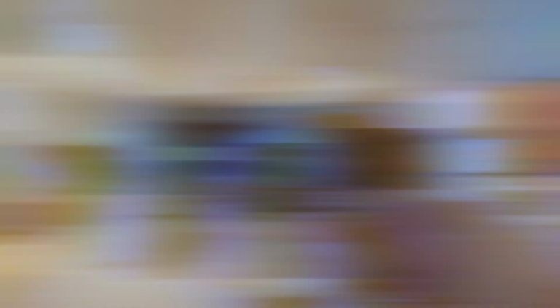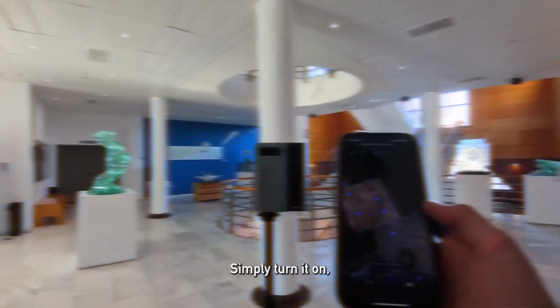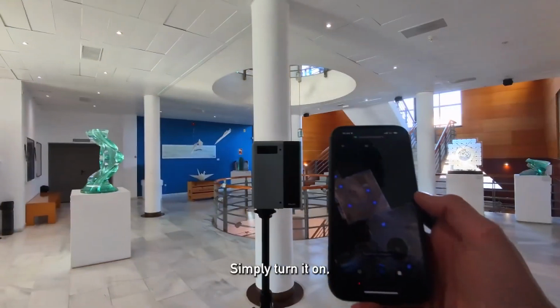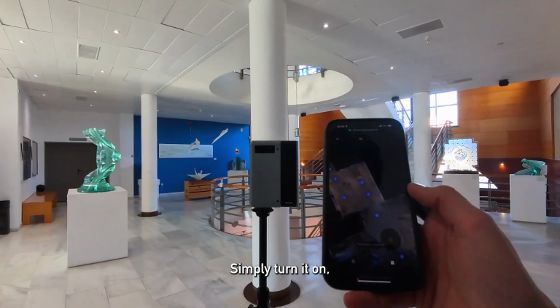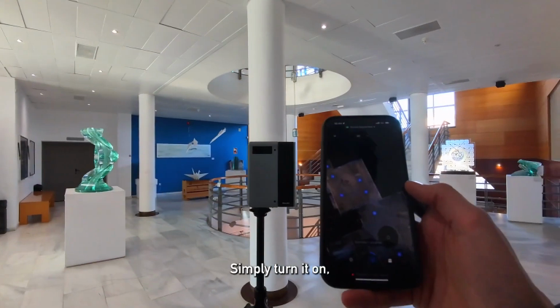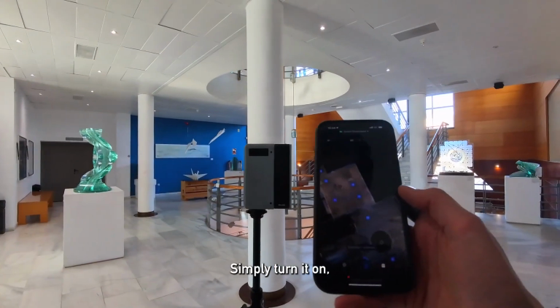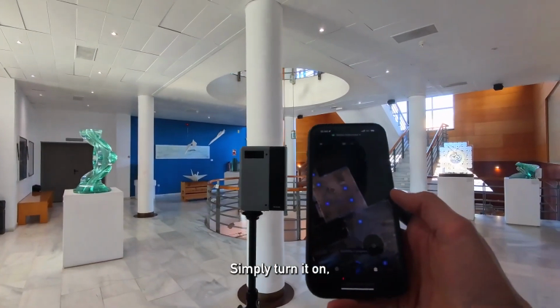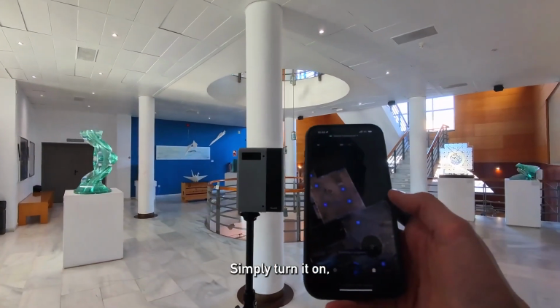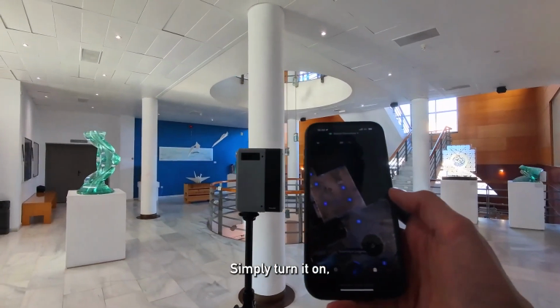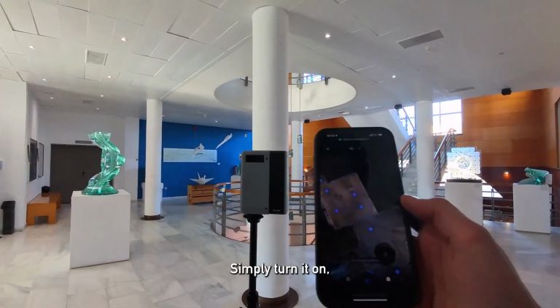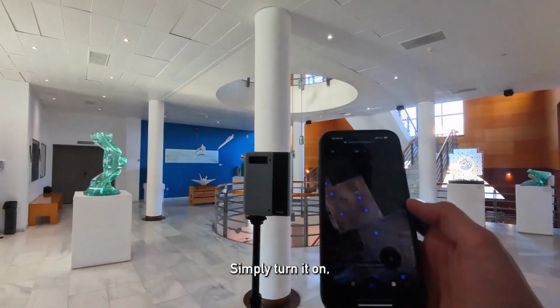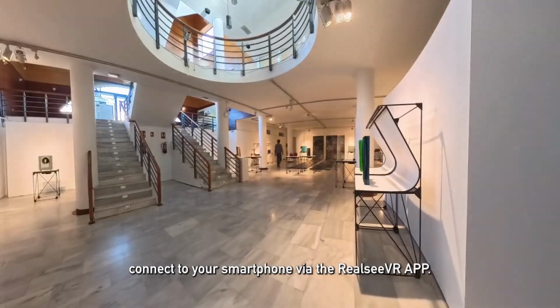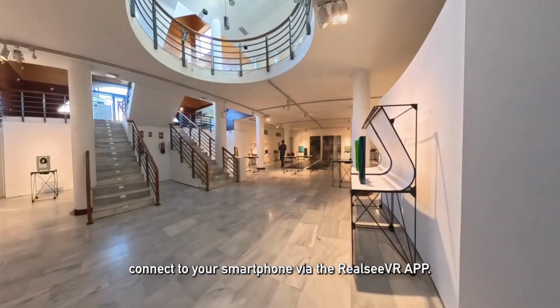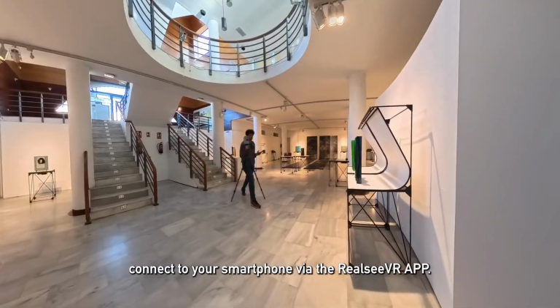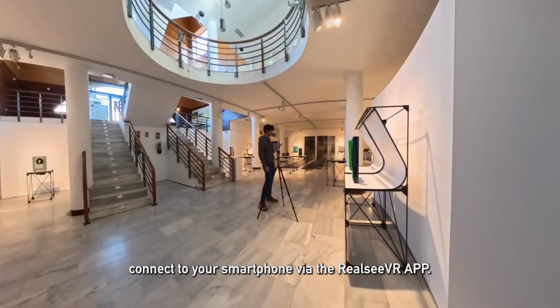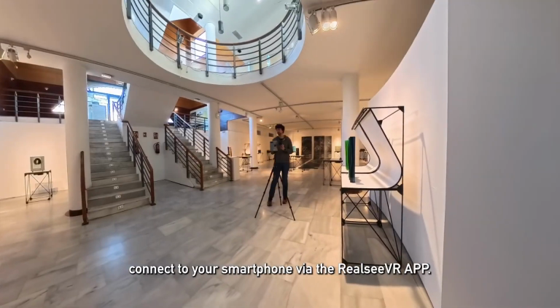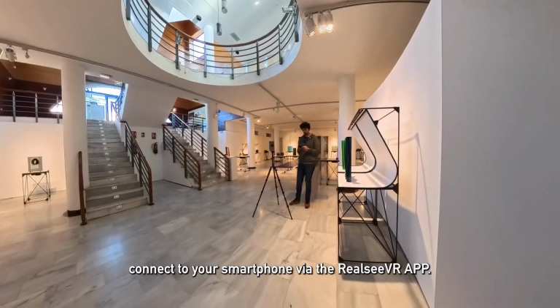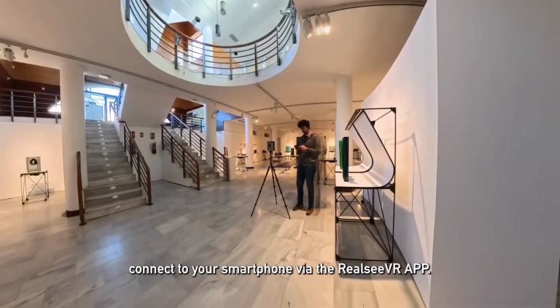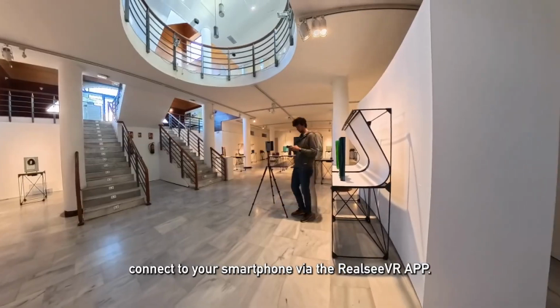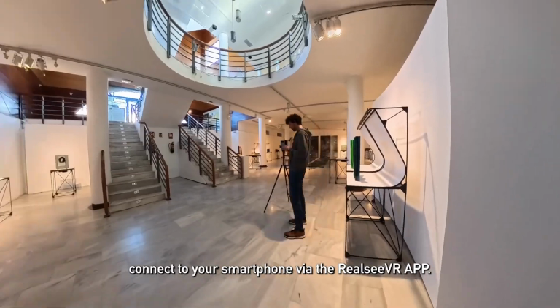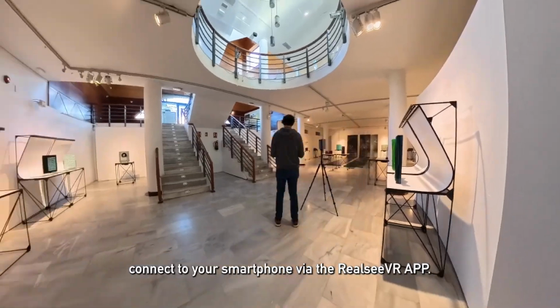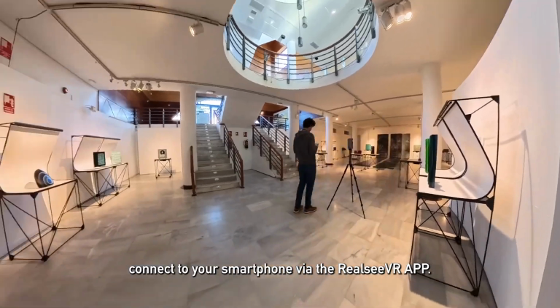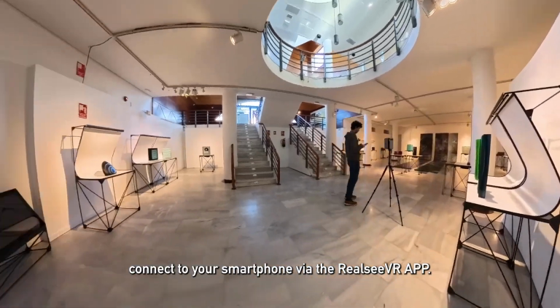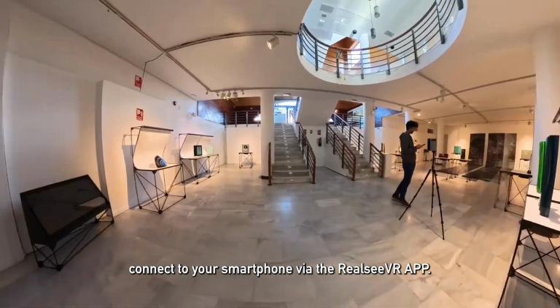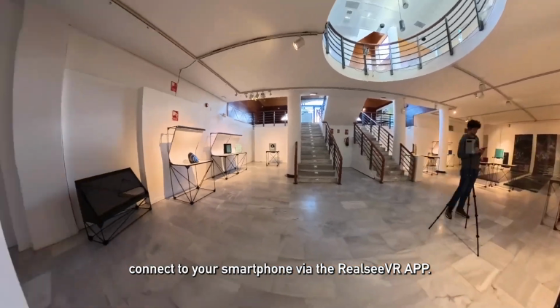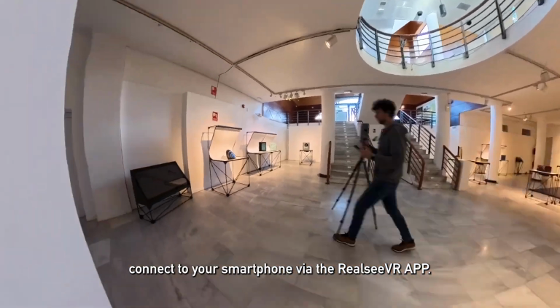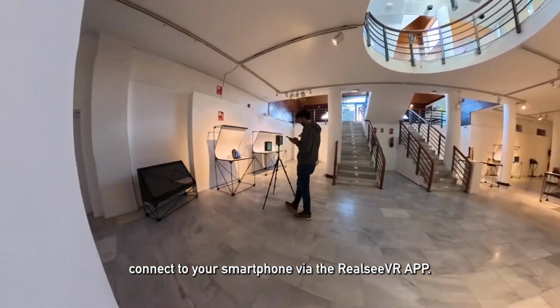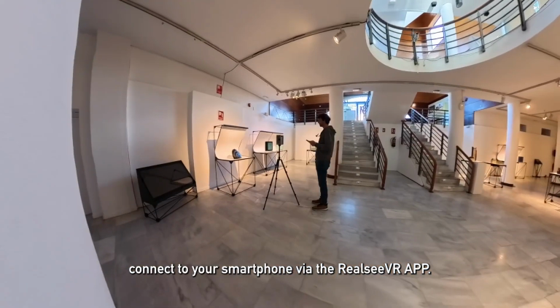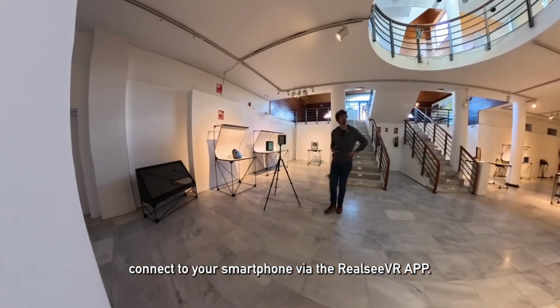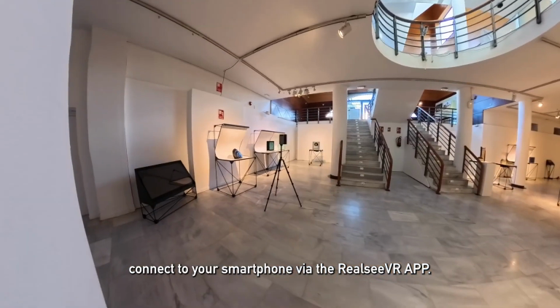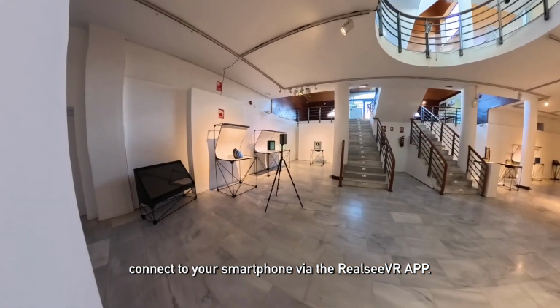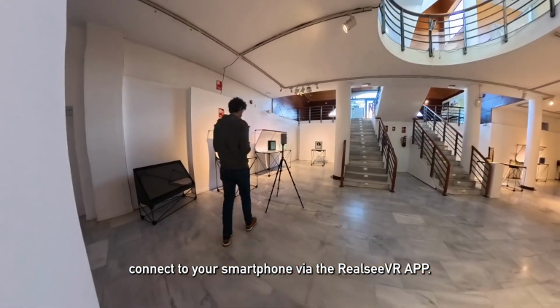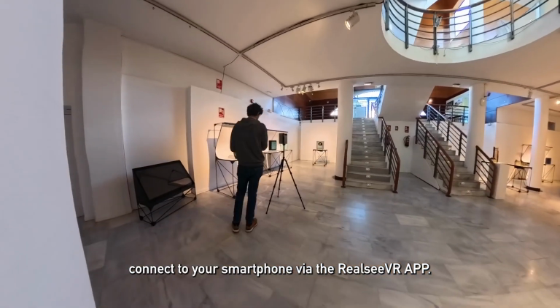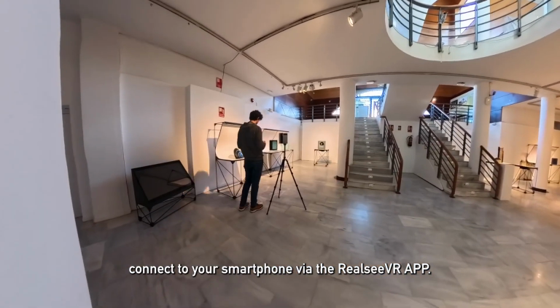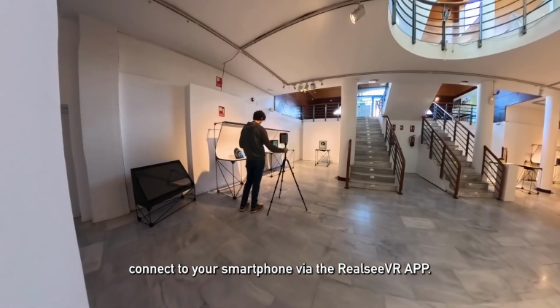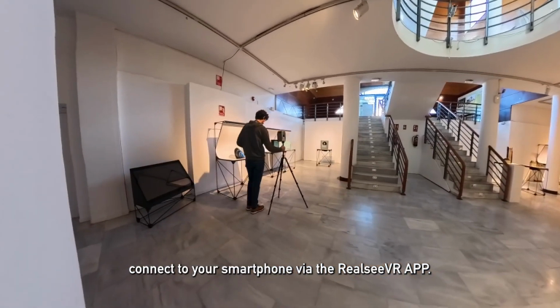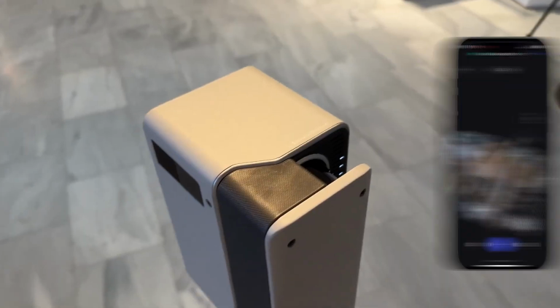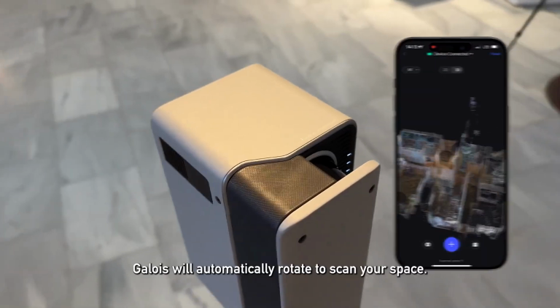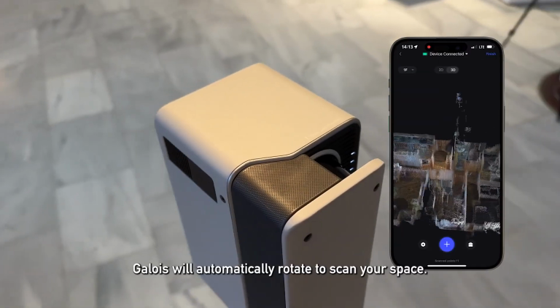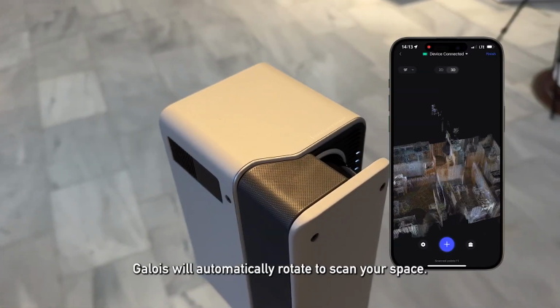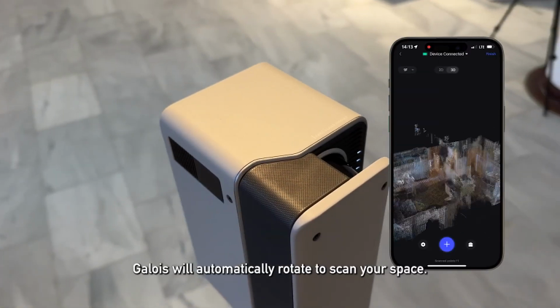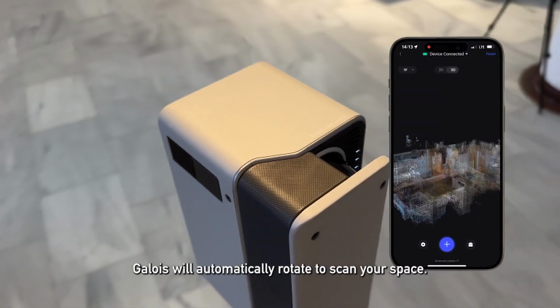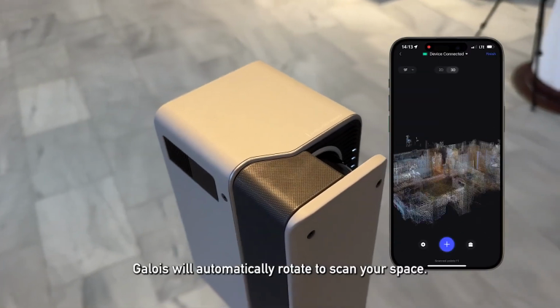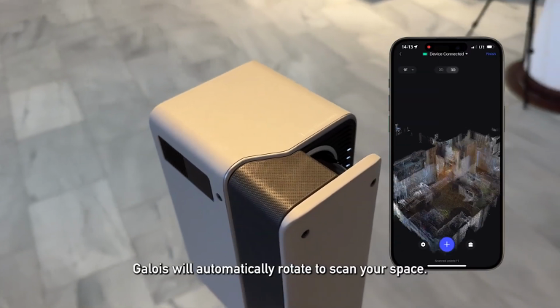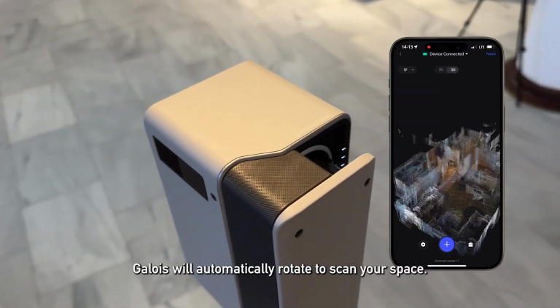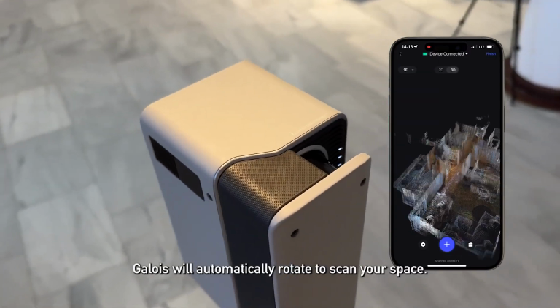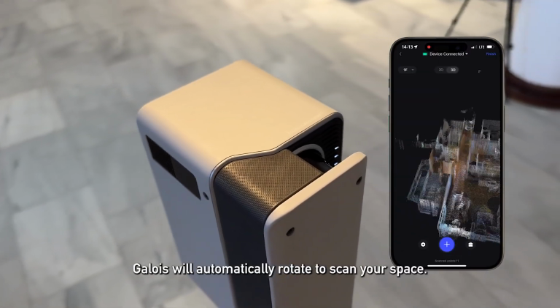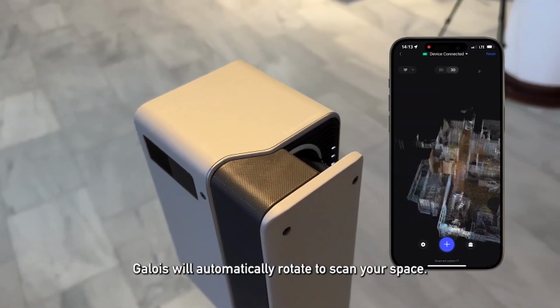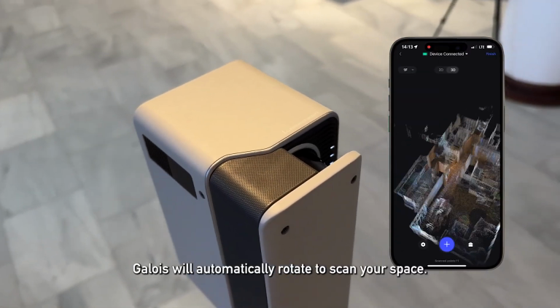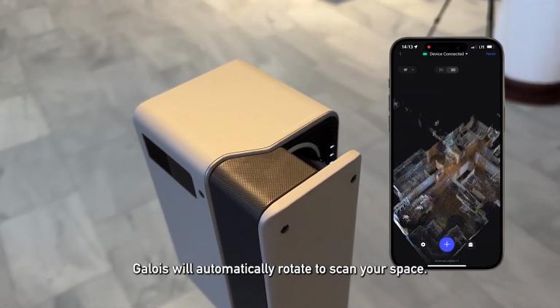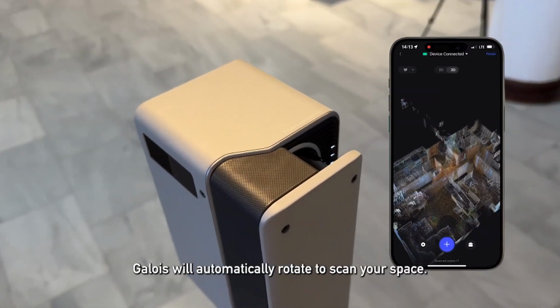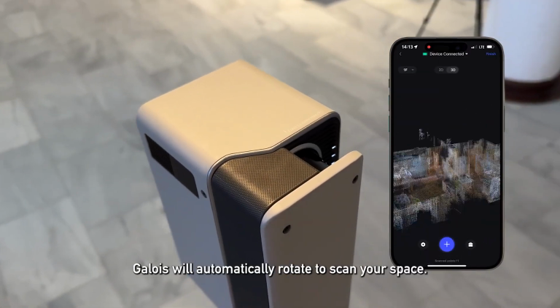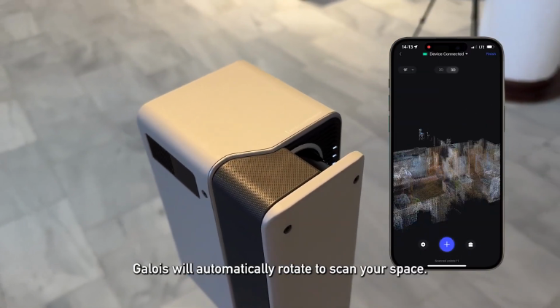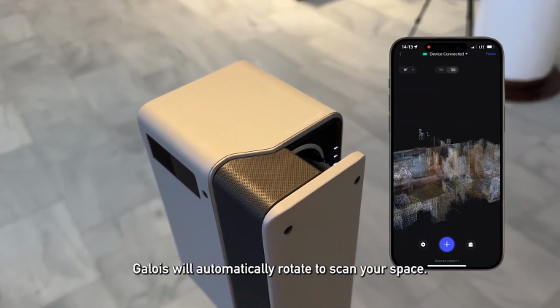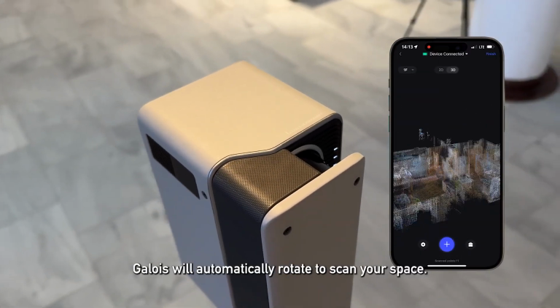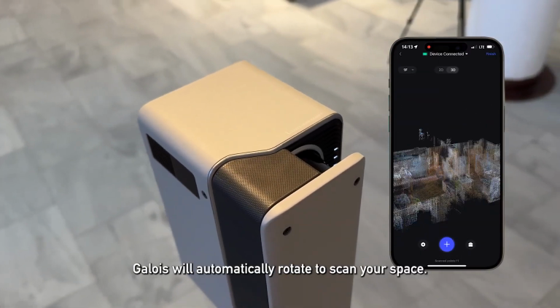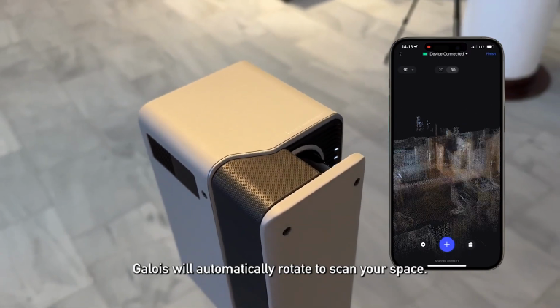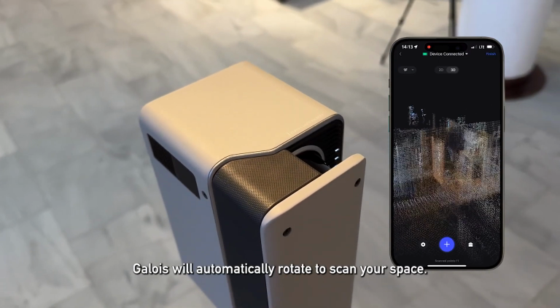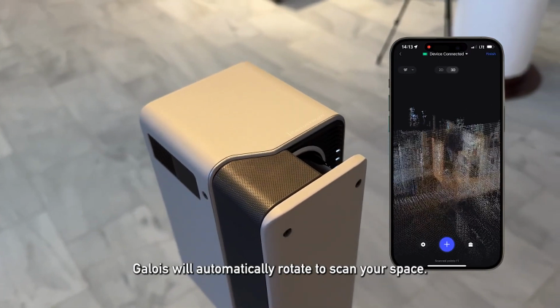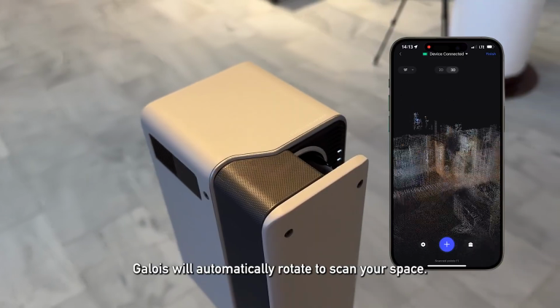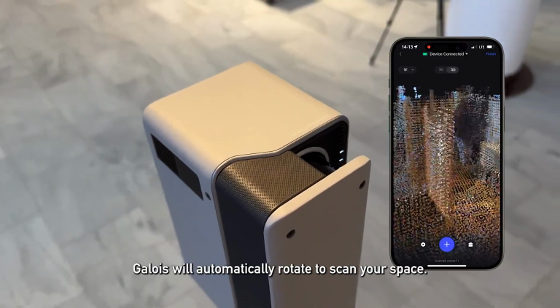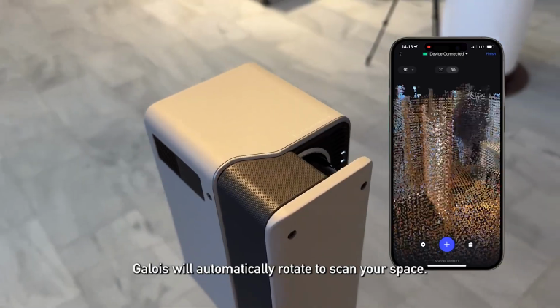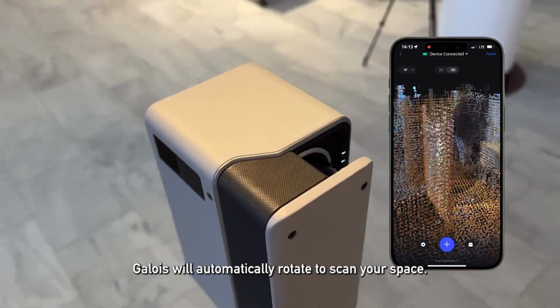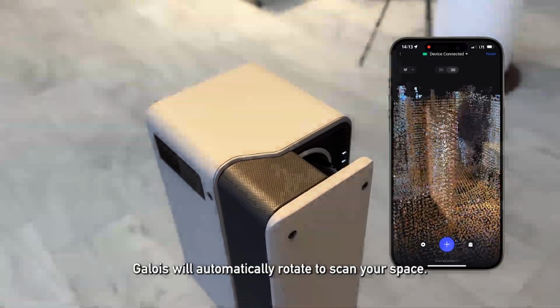Simply turn it on and connect to your smartphone via the RealCVR app. Galois will automatically rotate to scan your space.